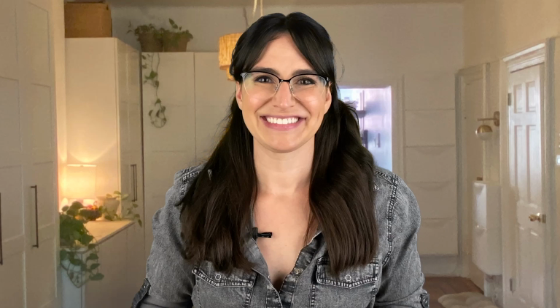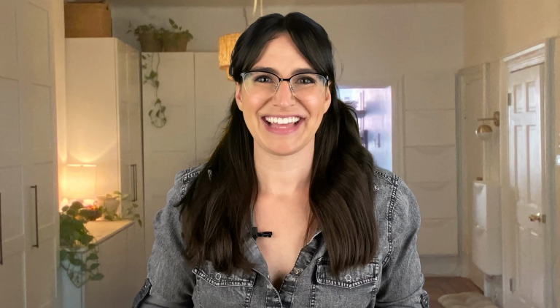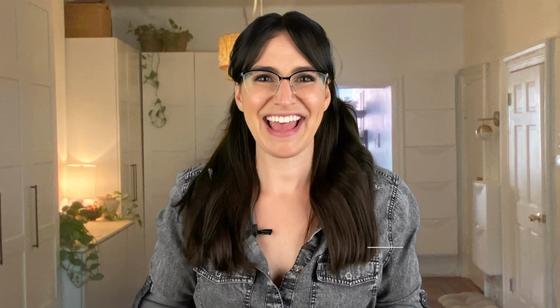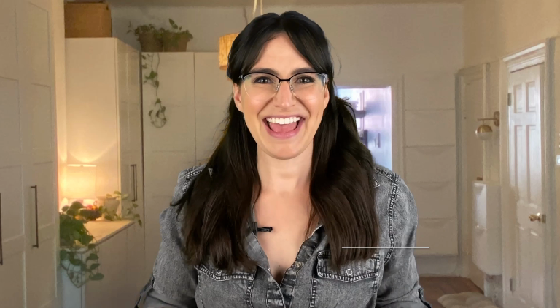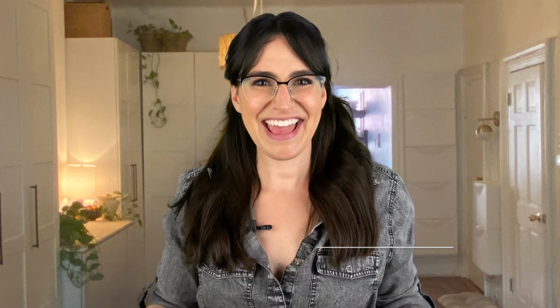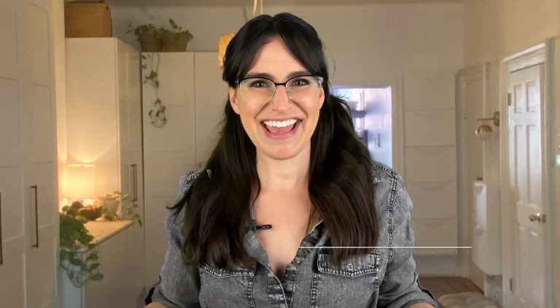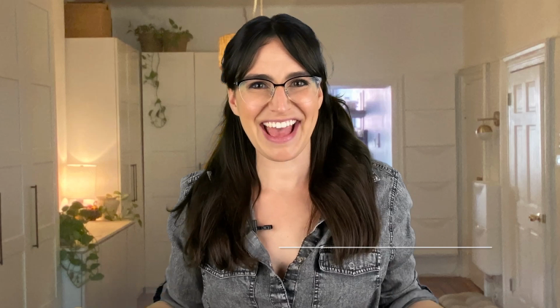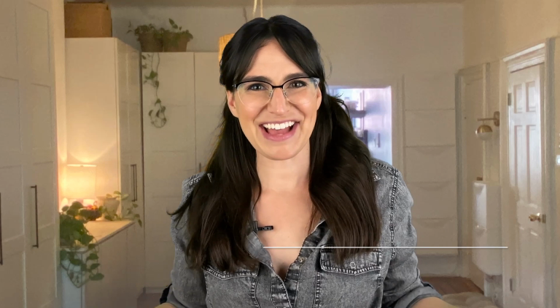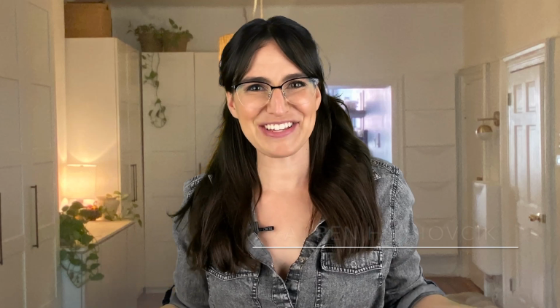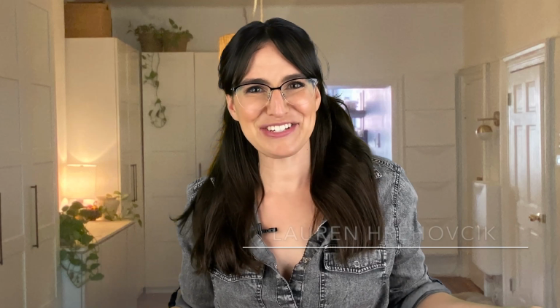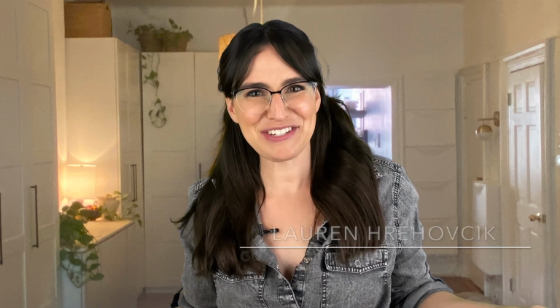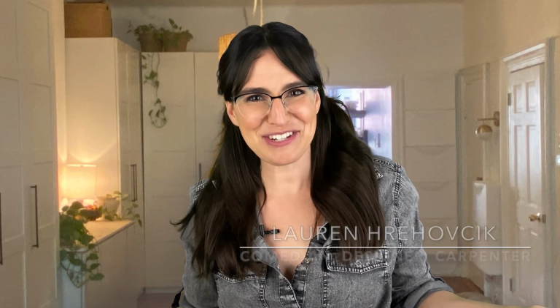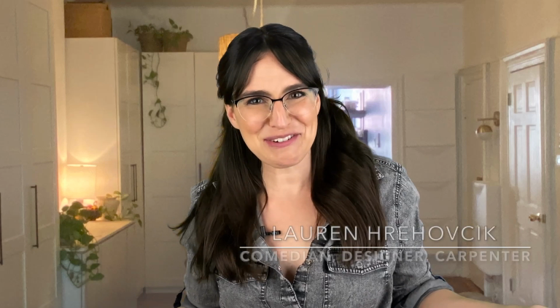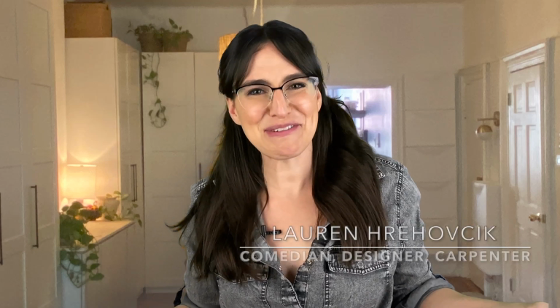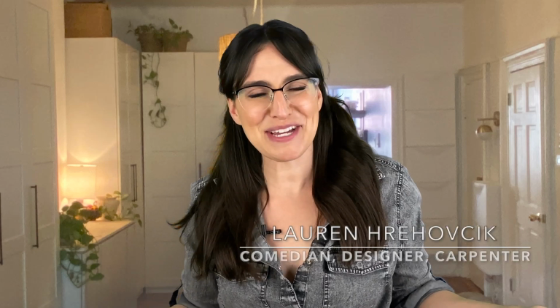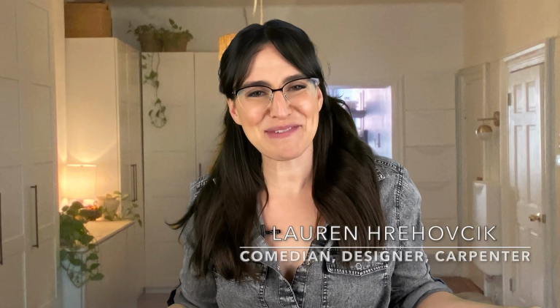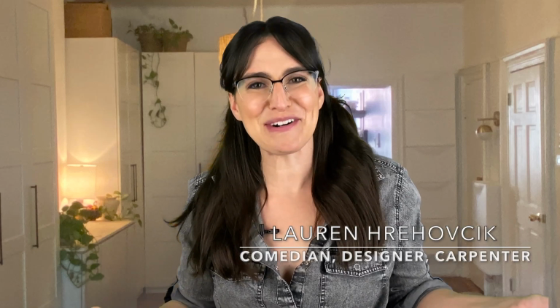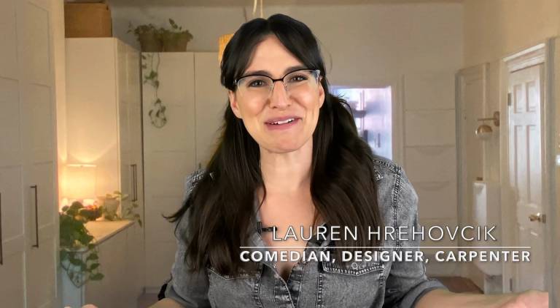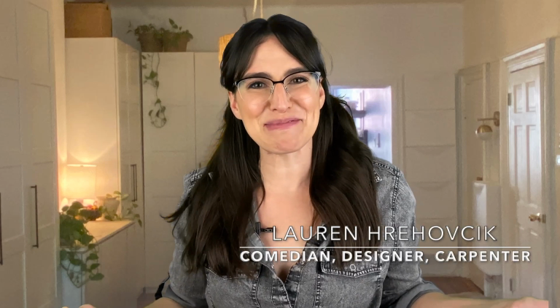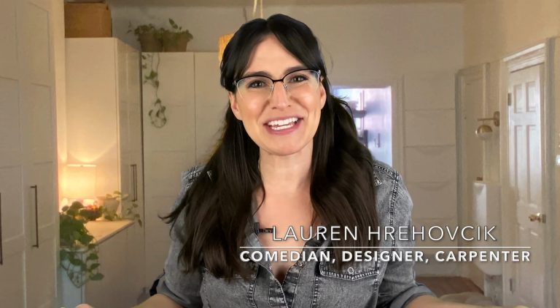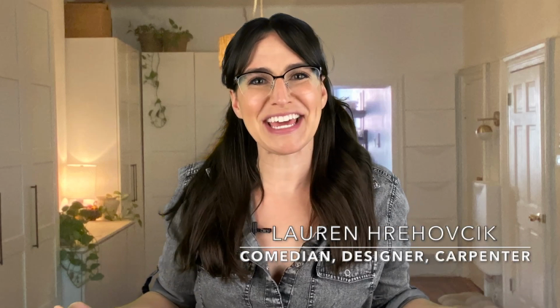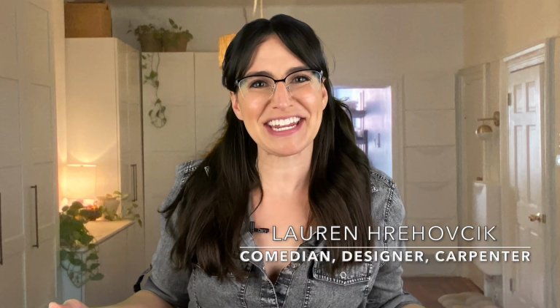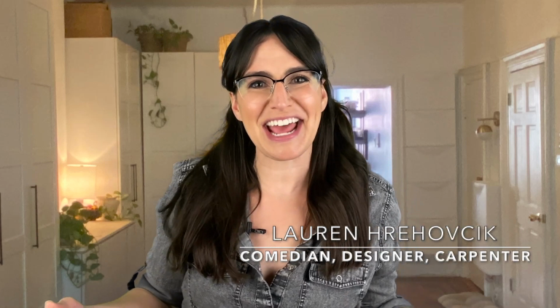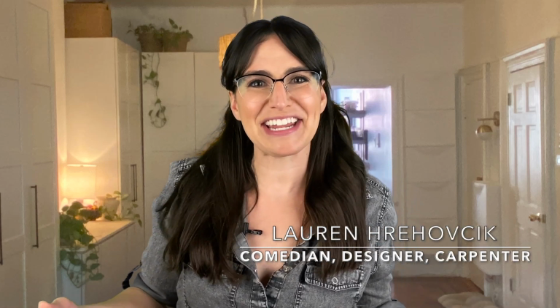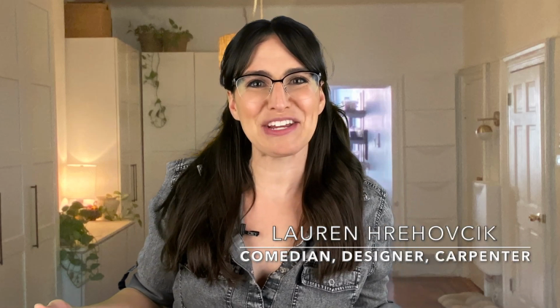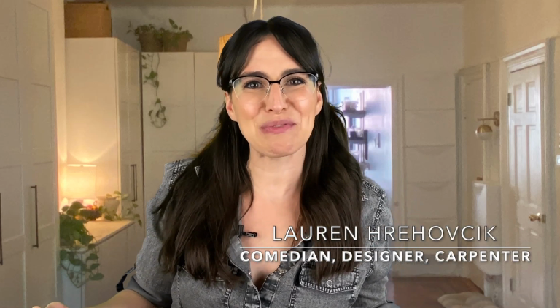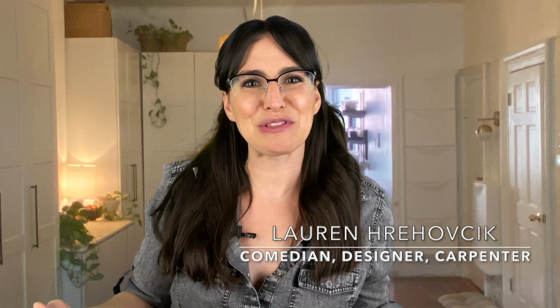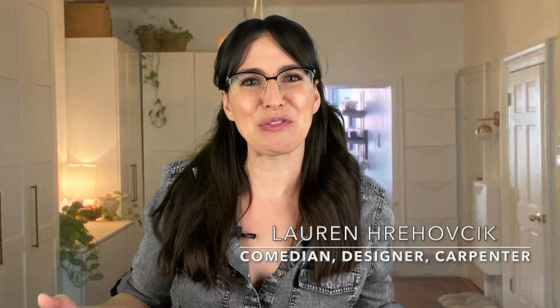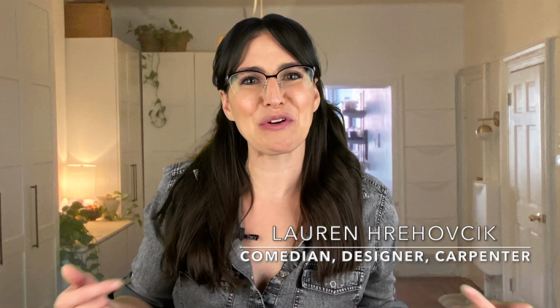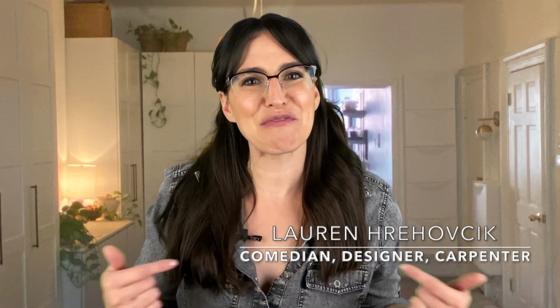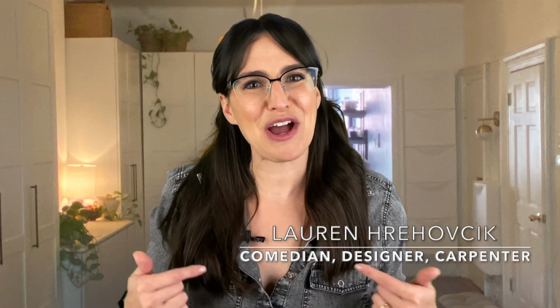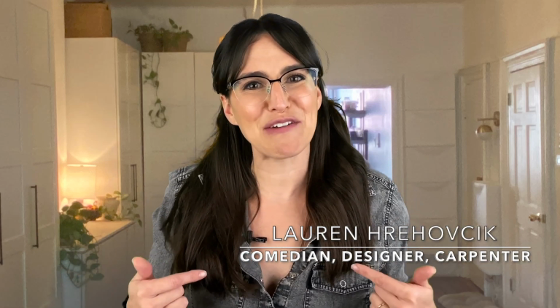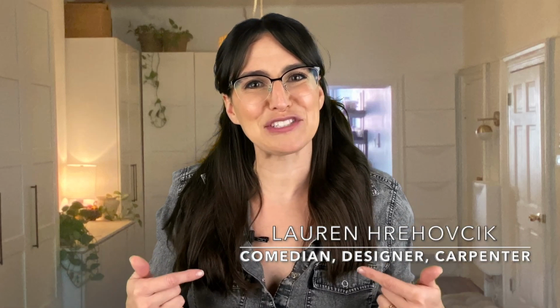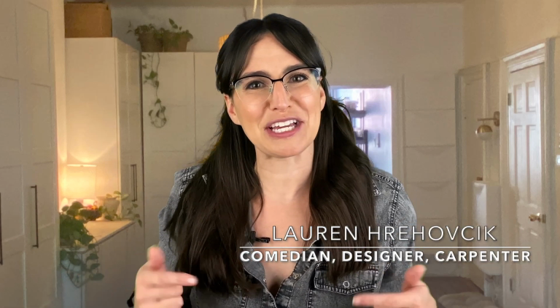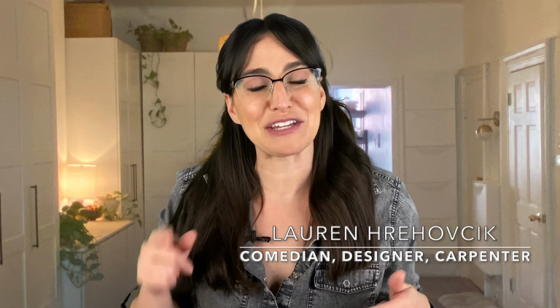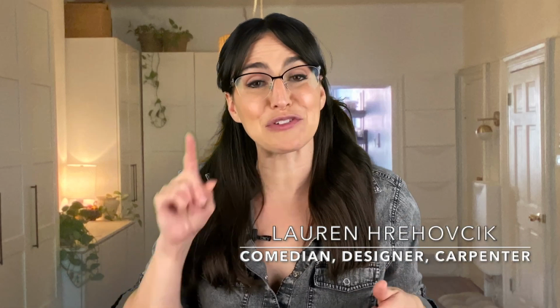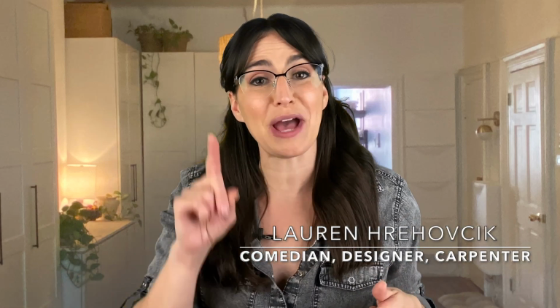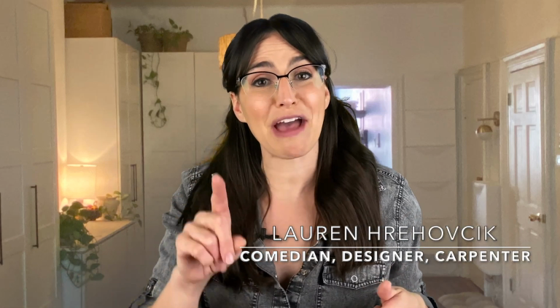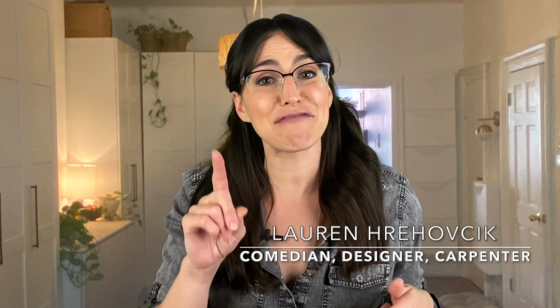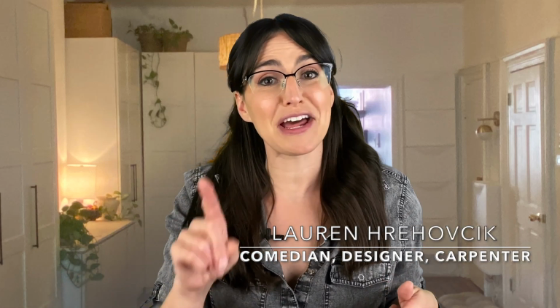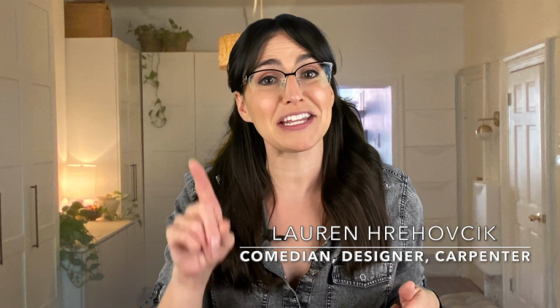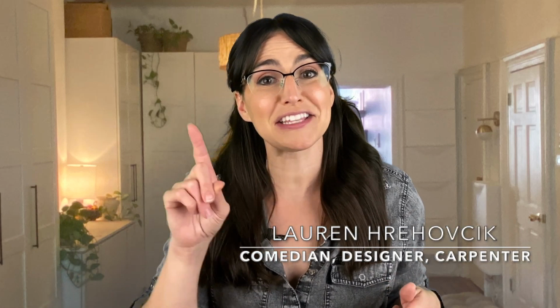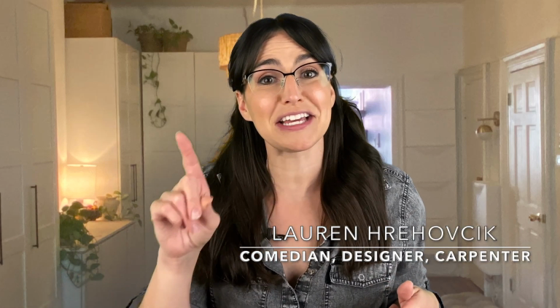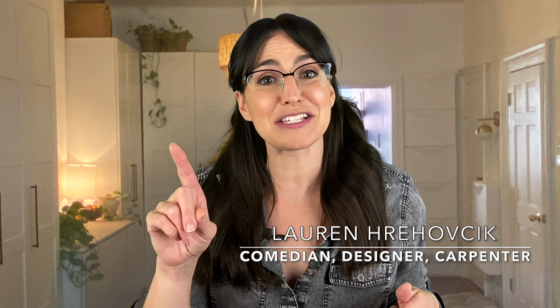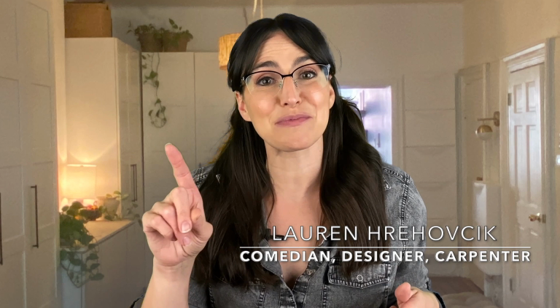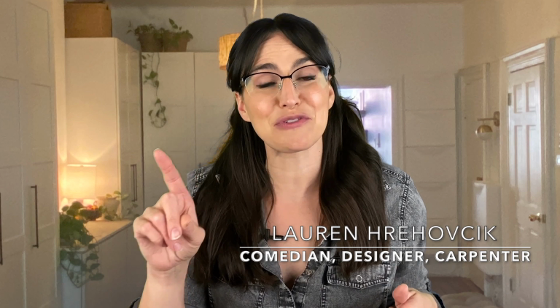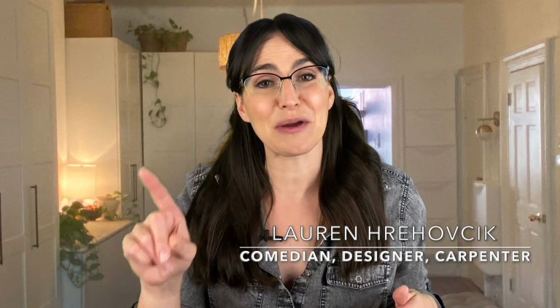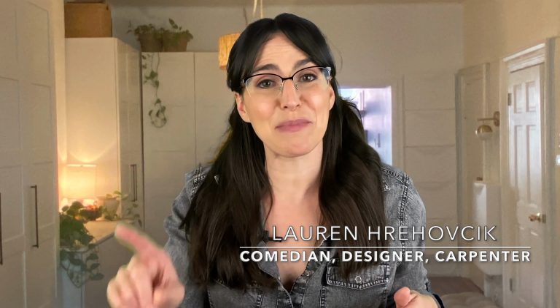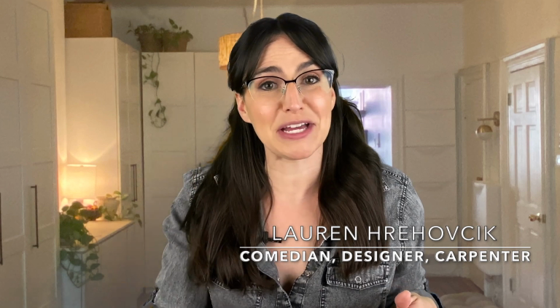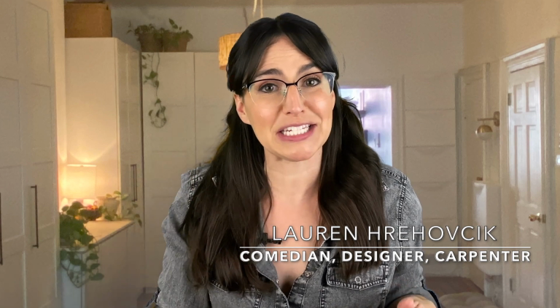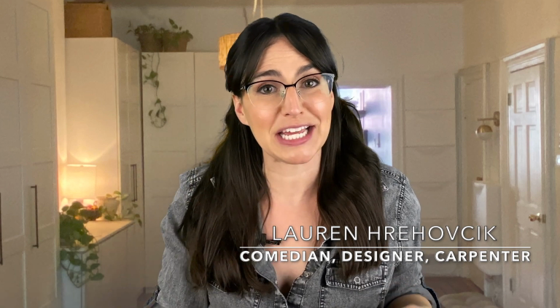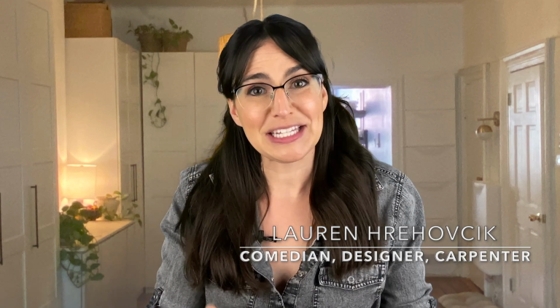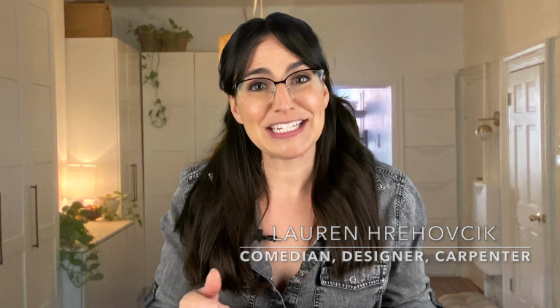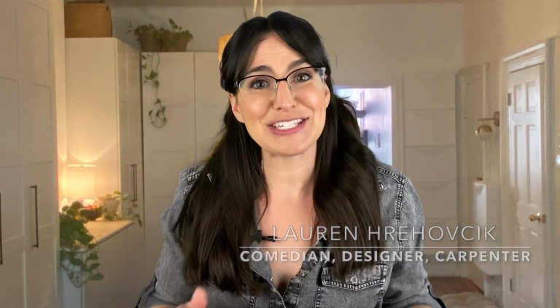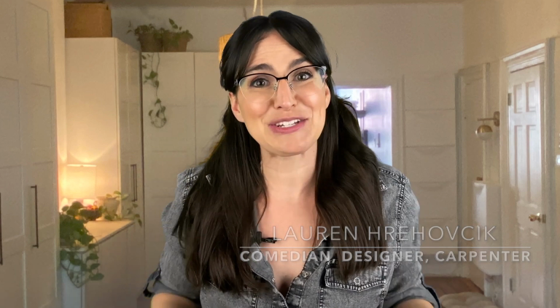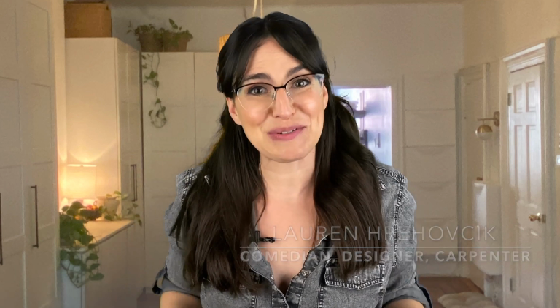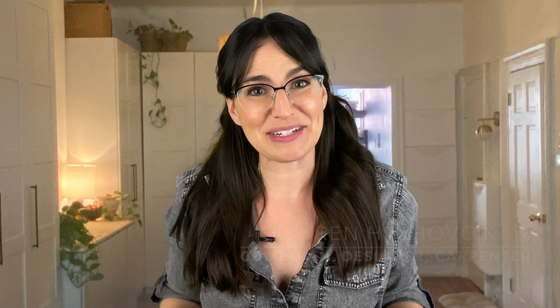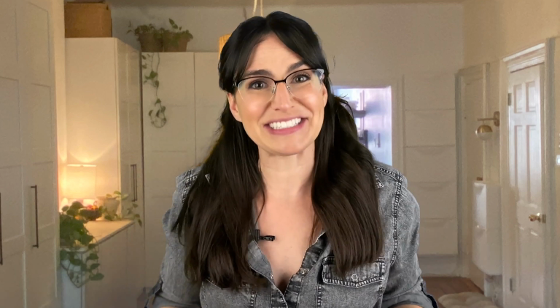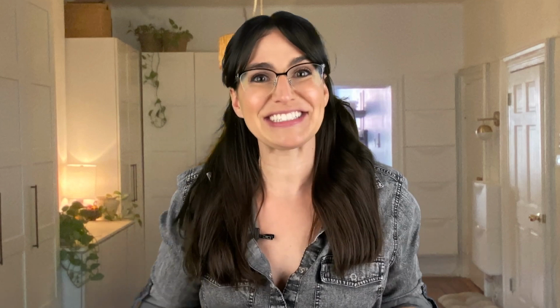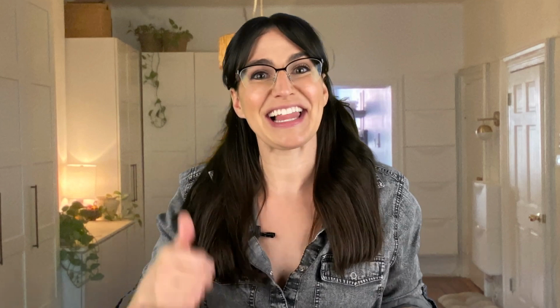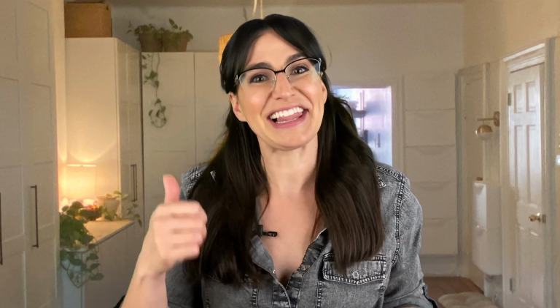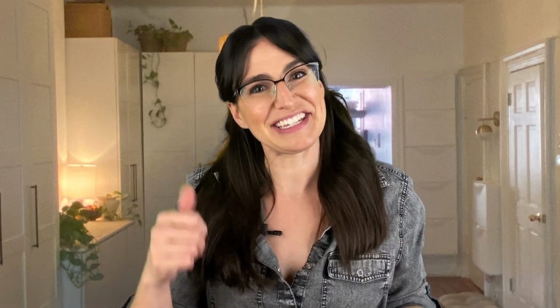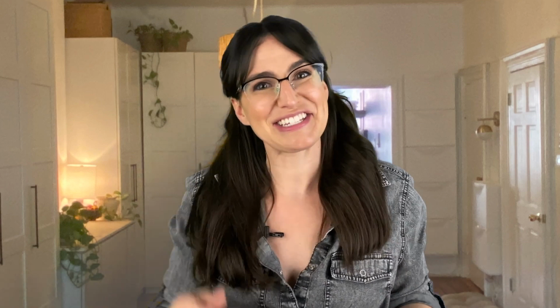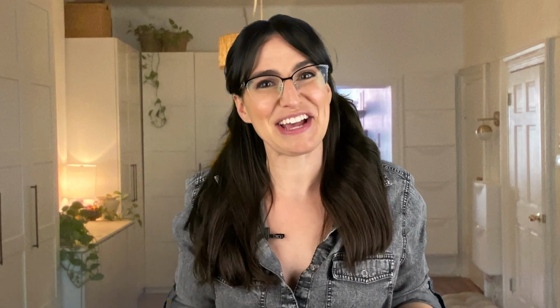Hey, how you doing? Welcome to Get It Outta Here with Lauren Rehovchek. If you have not hit that subscribe button yet, please do it. Let's go.